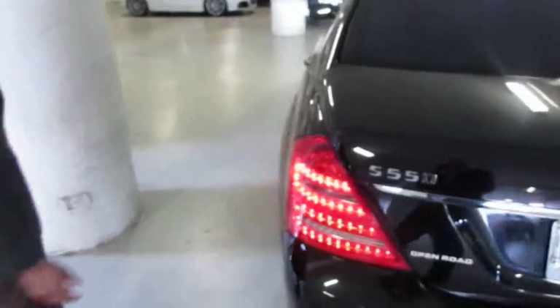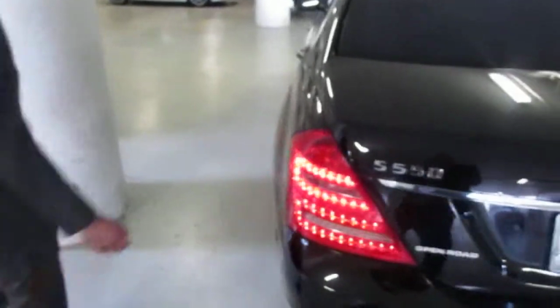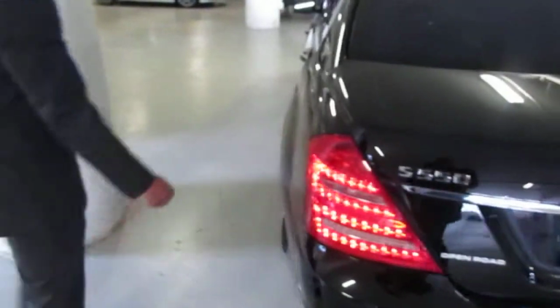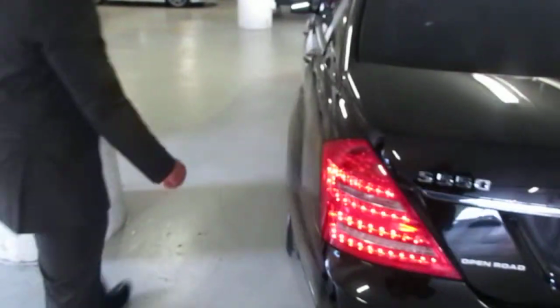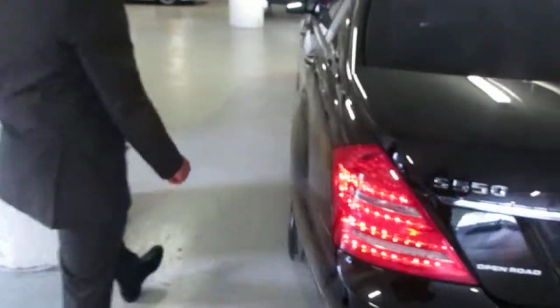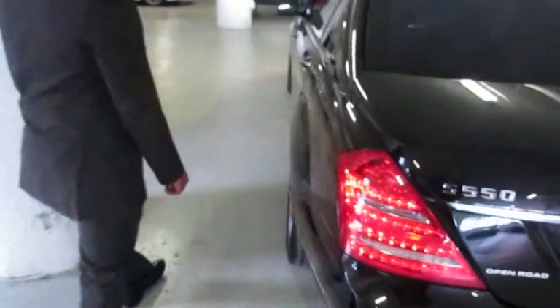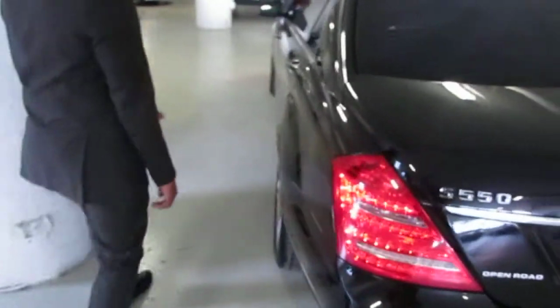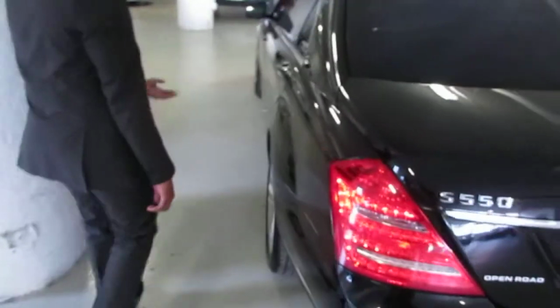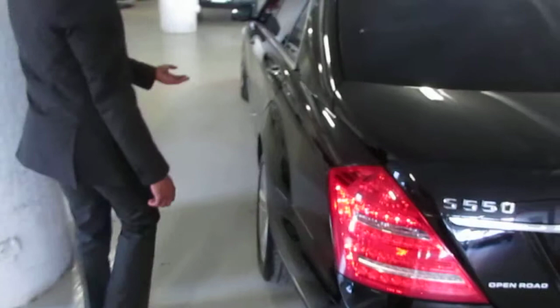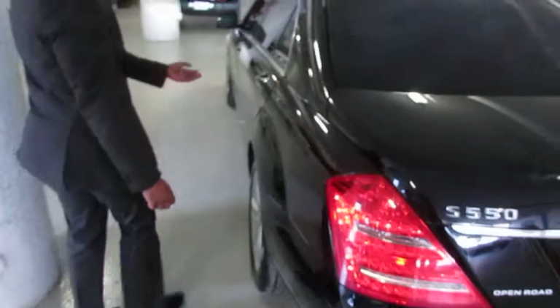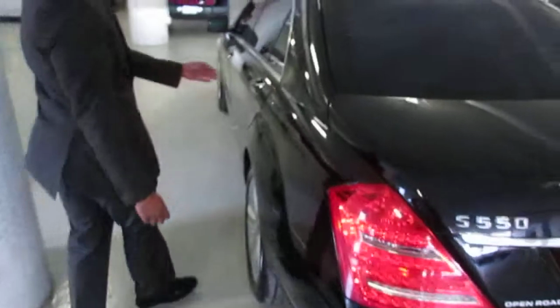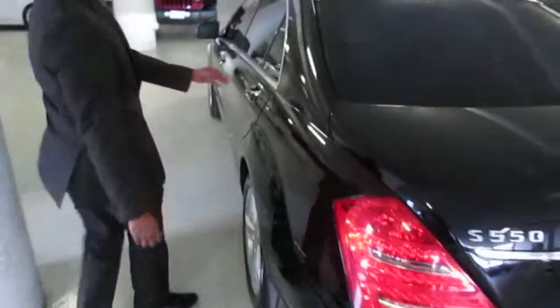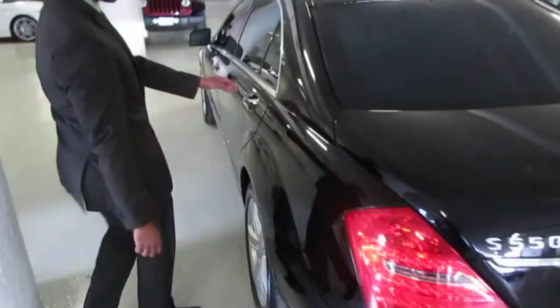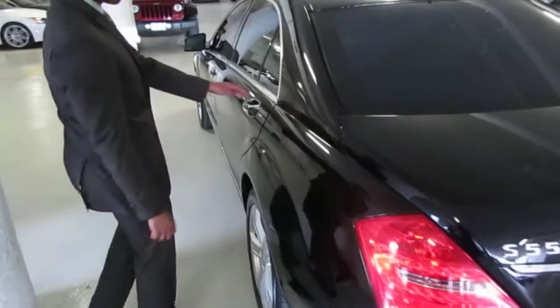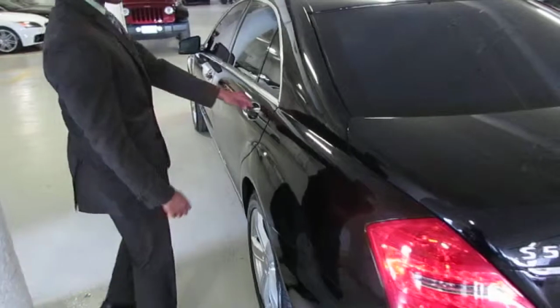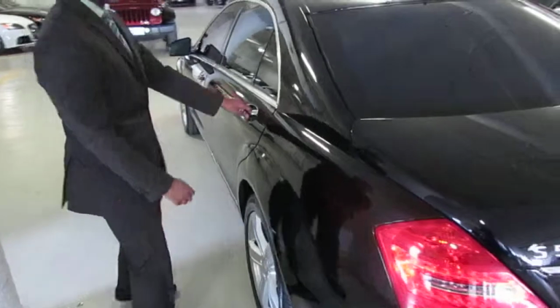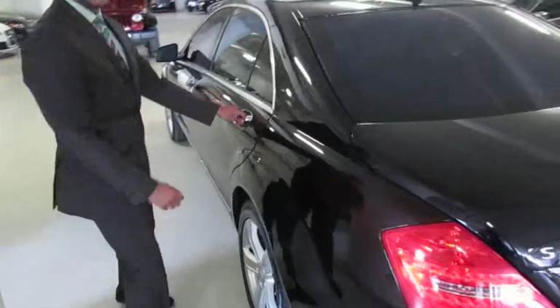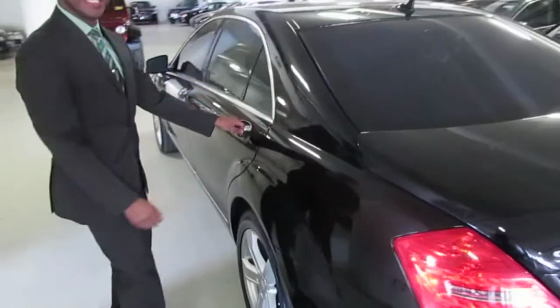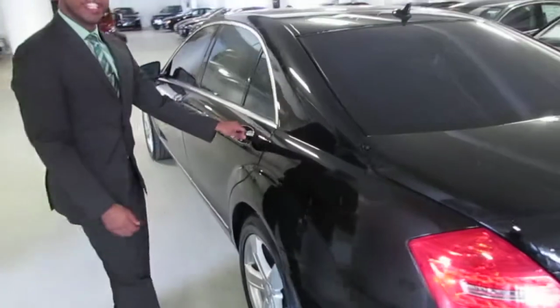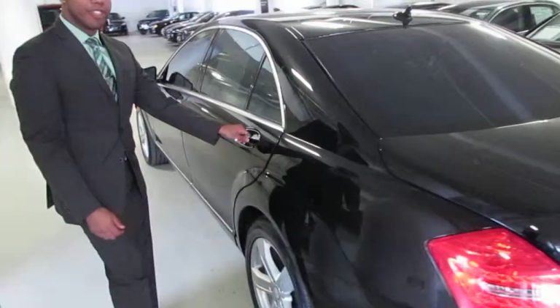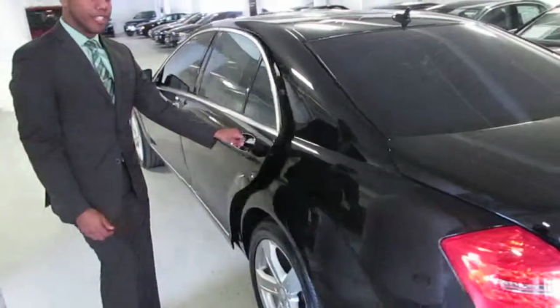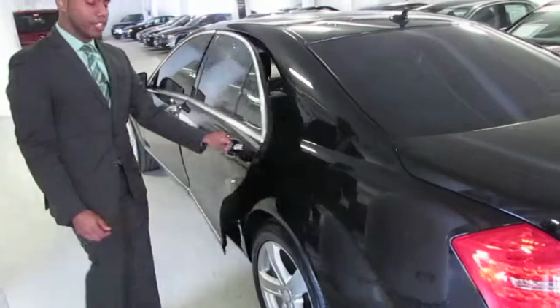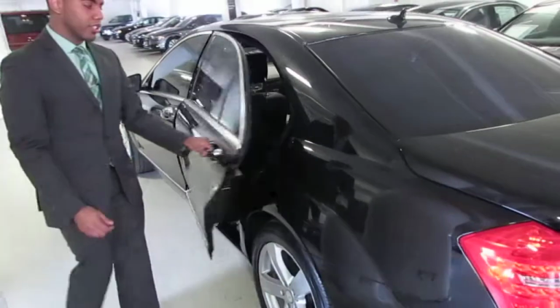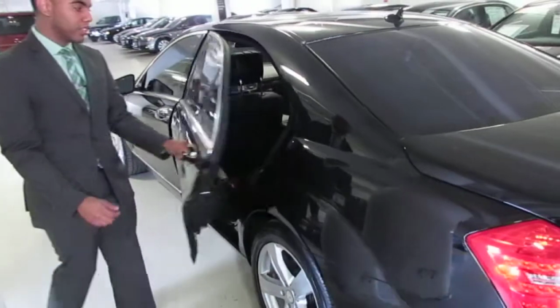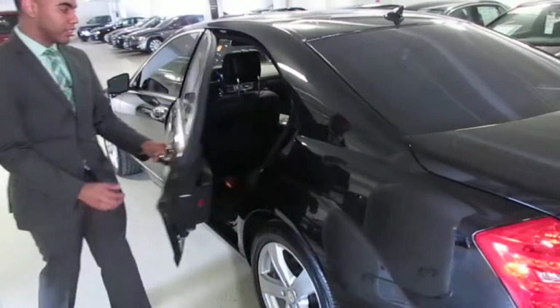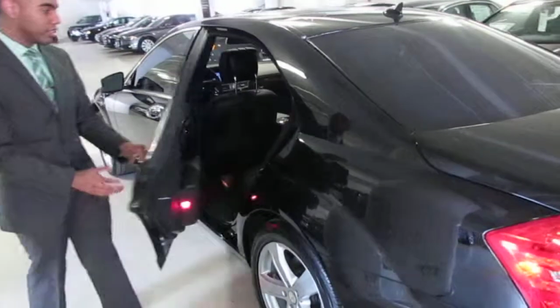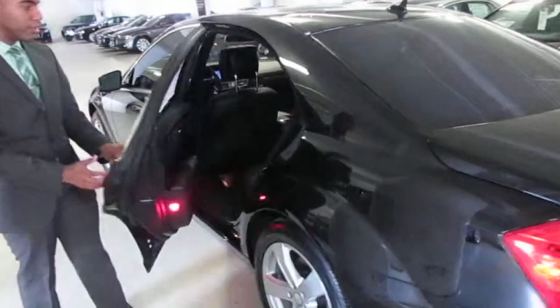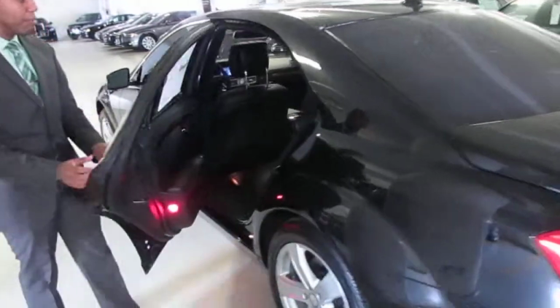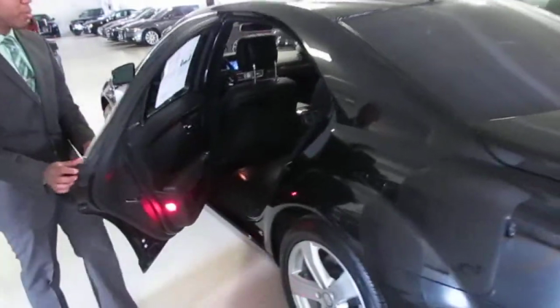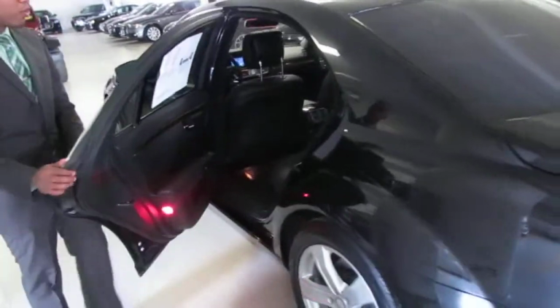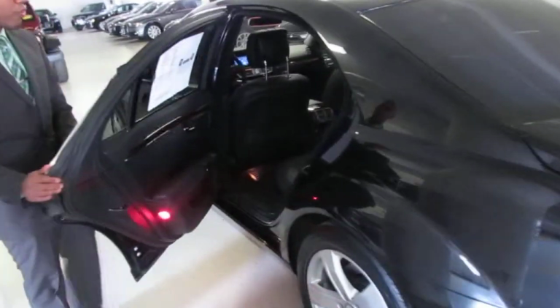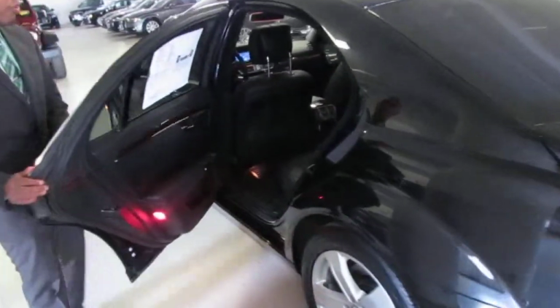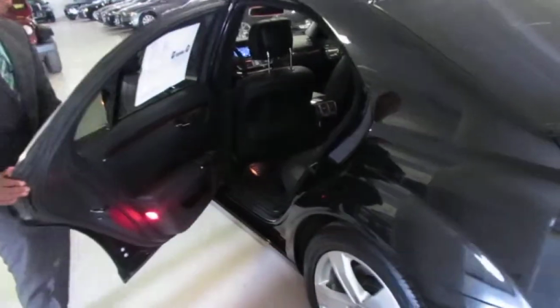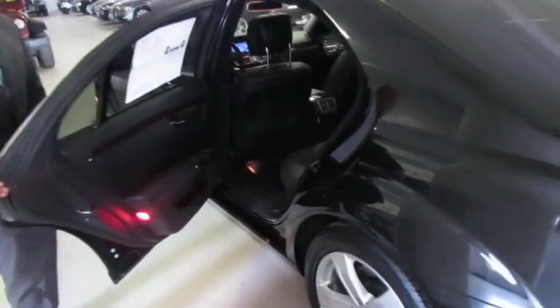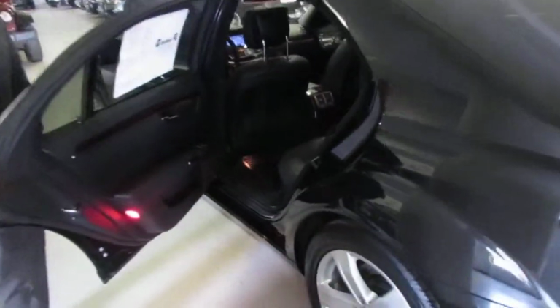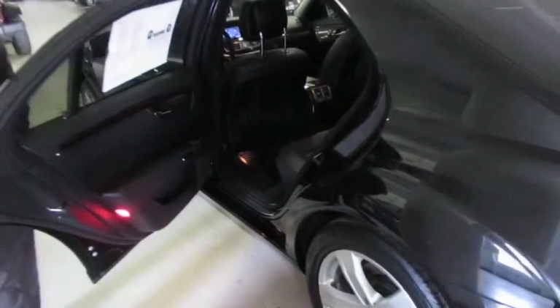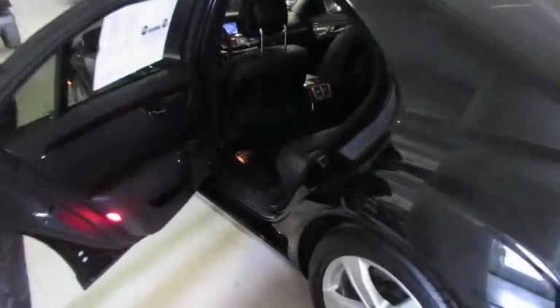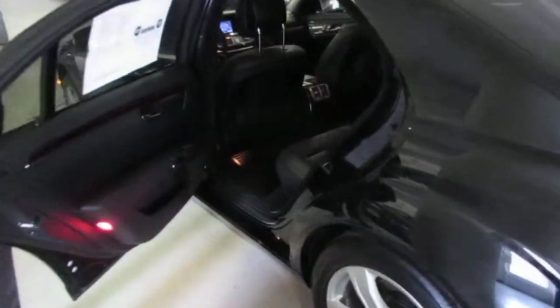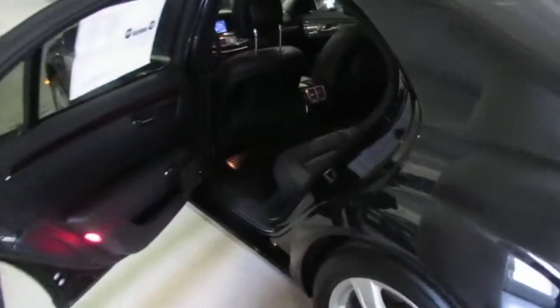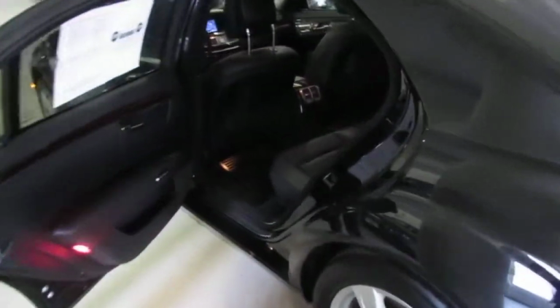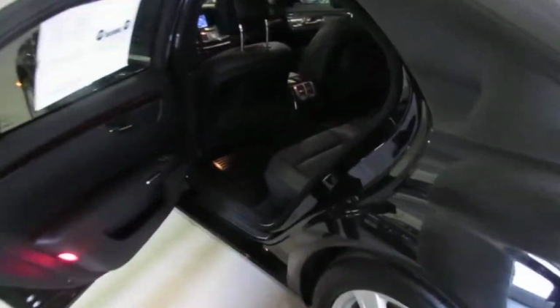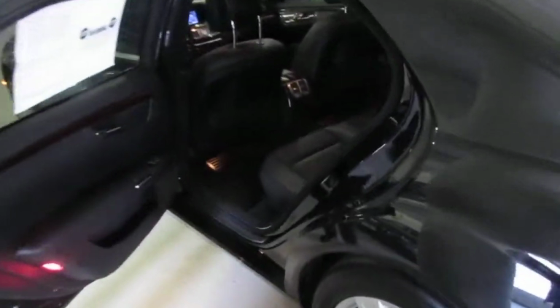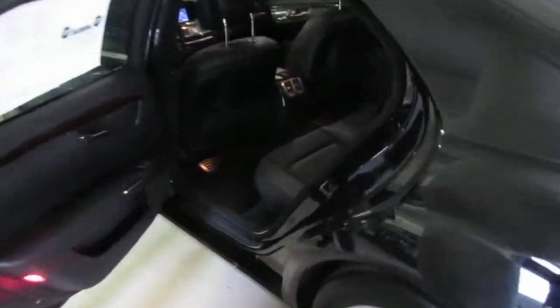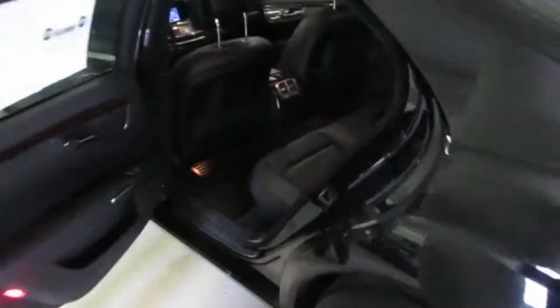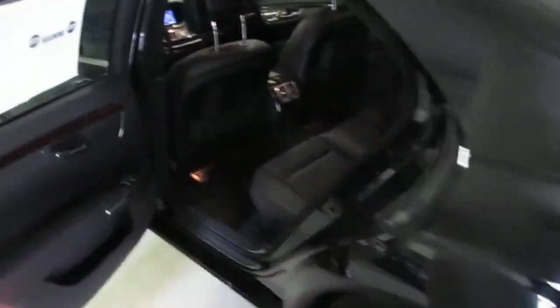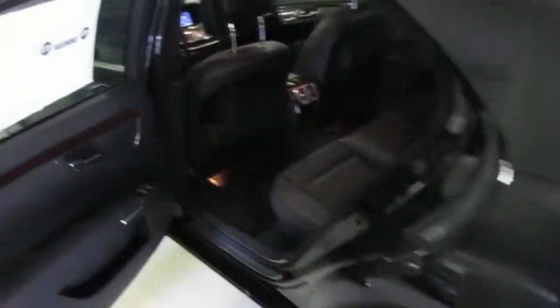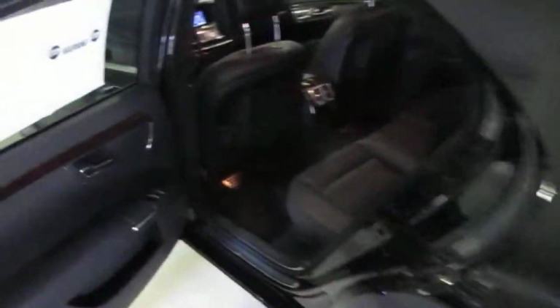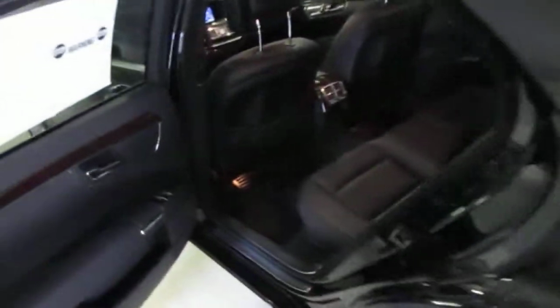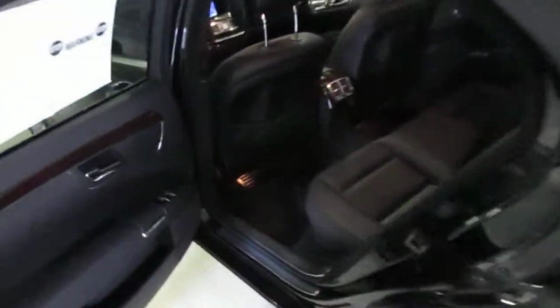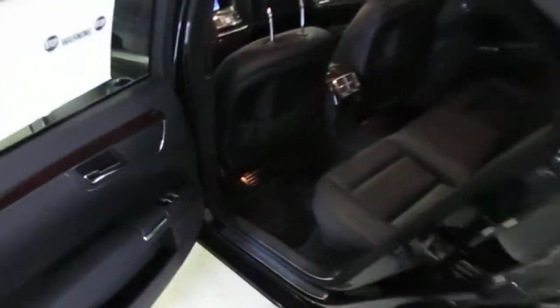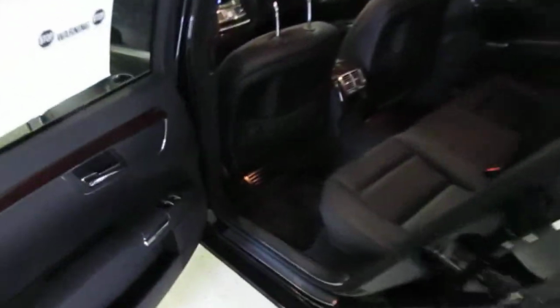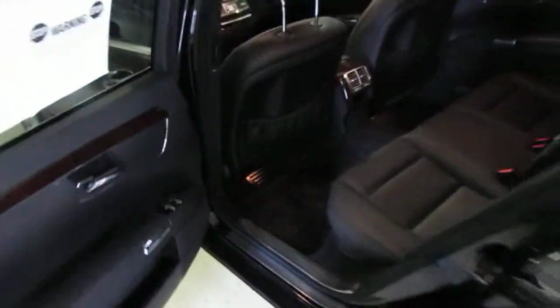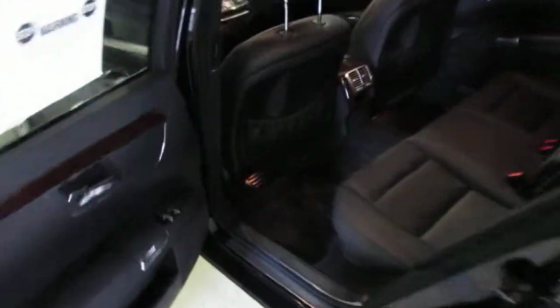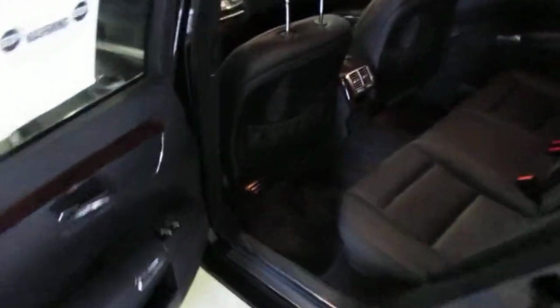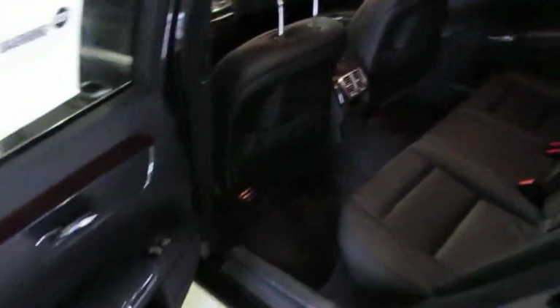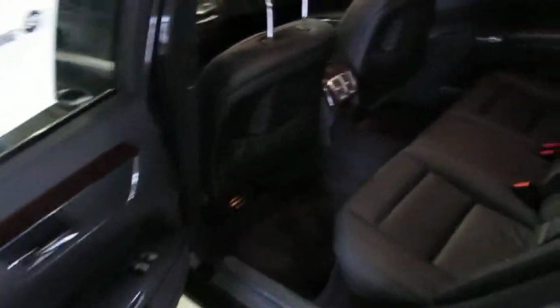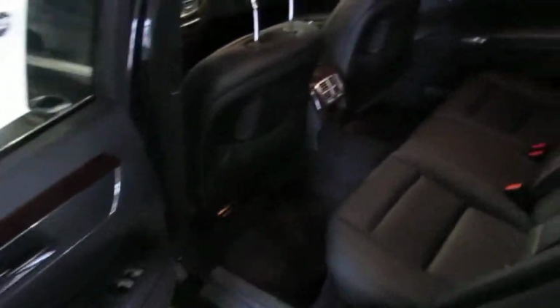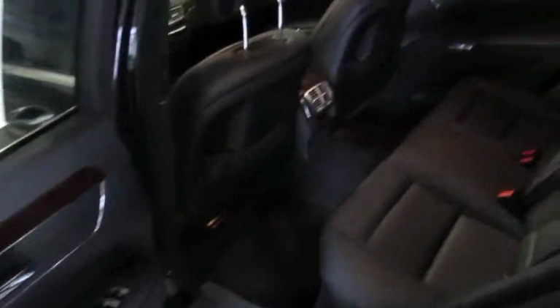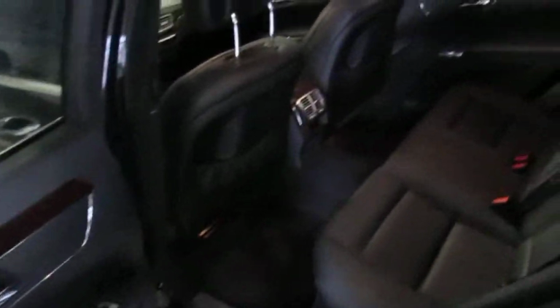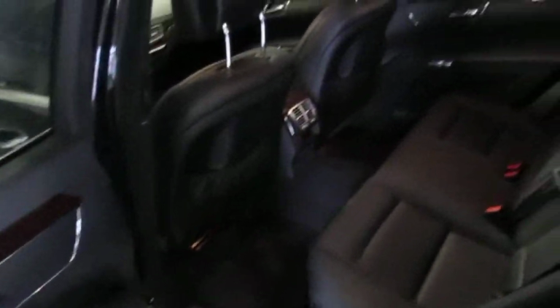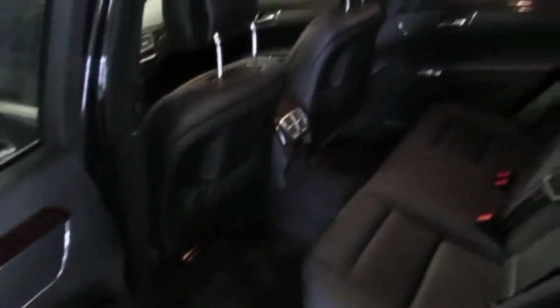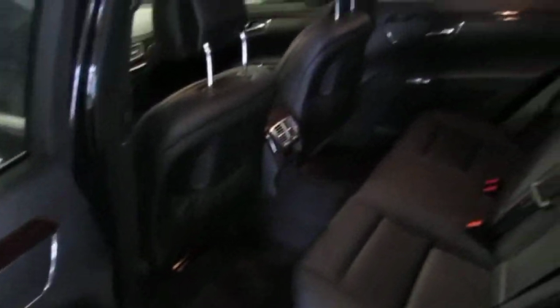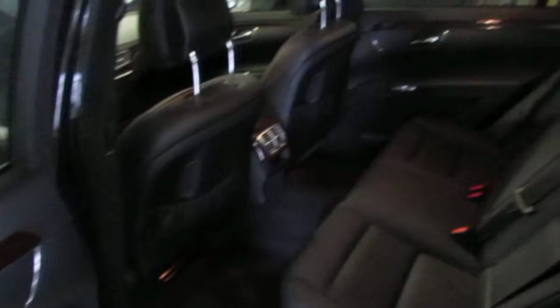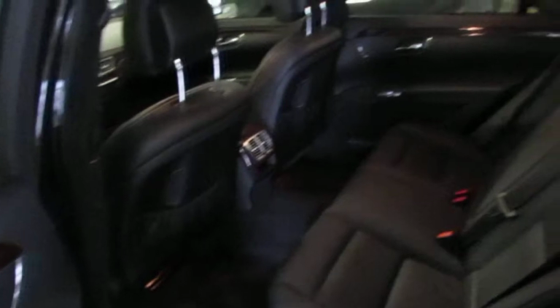Let me show you some of the interior — beautiful black on black with the wood trim.